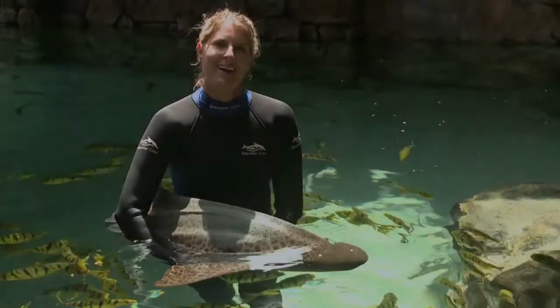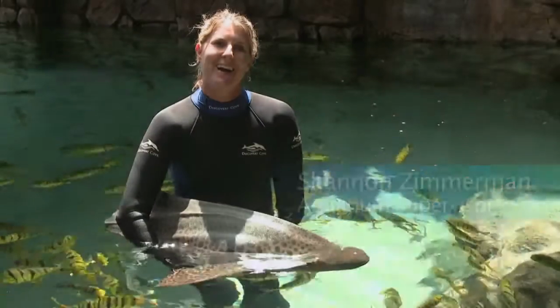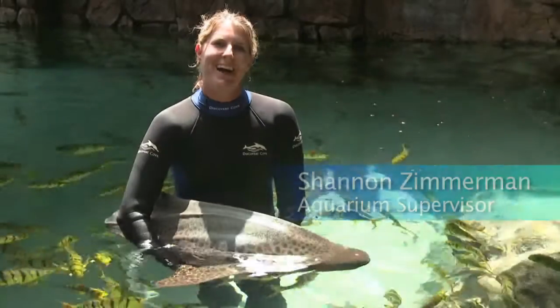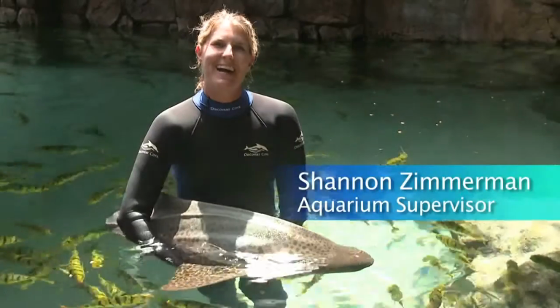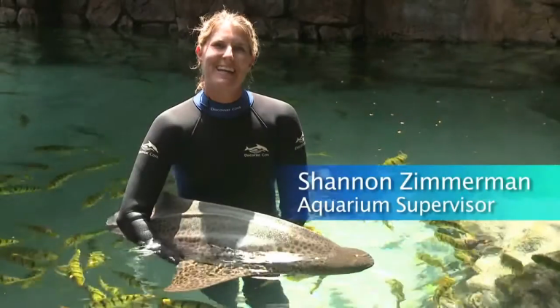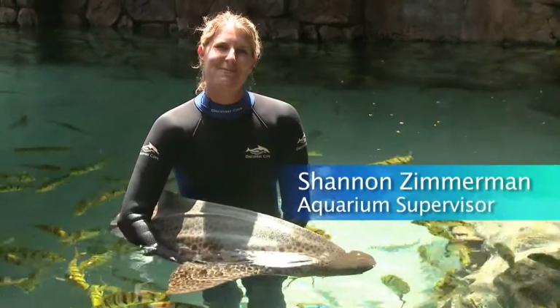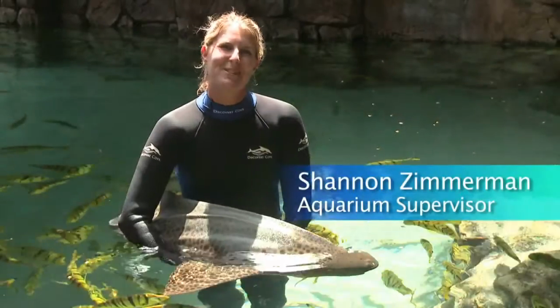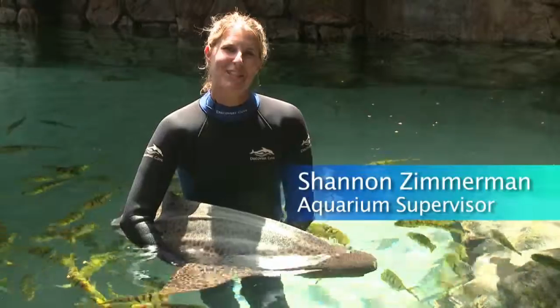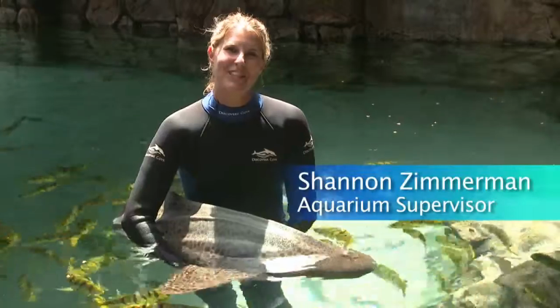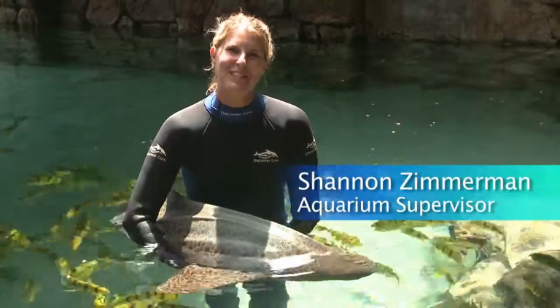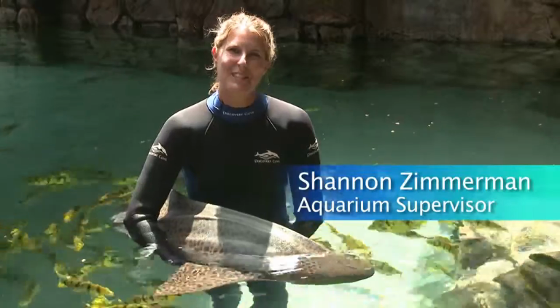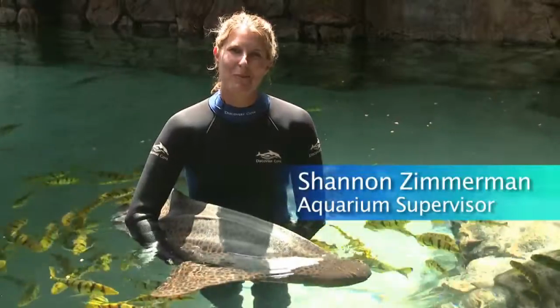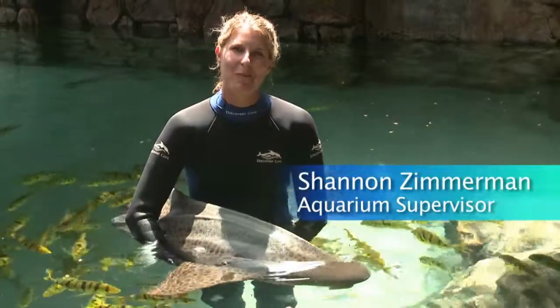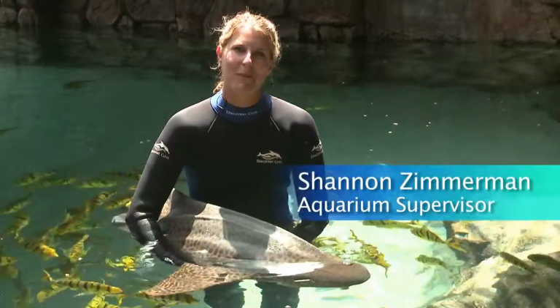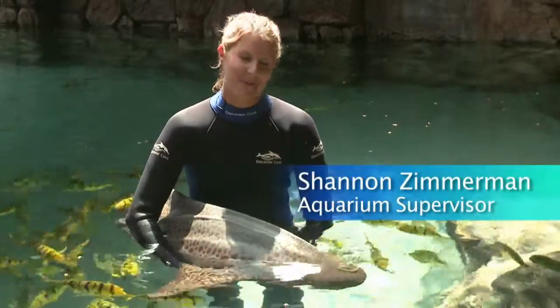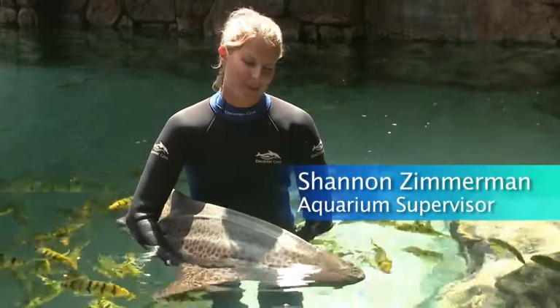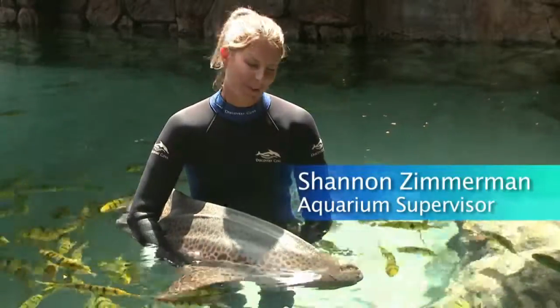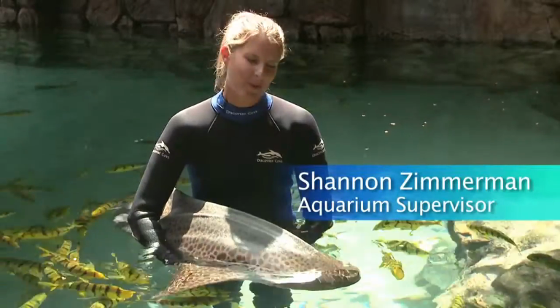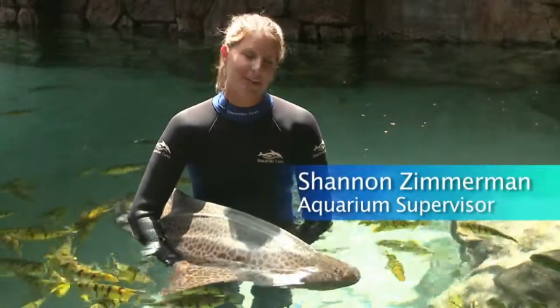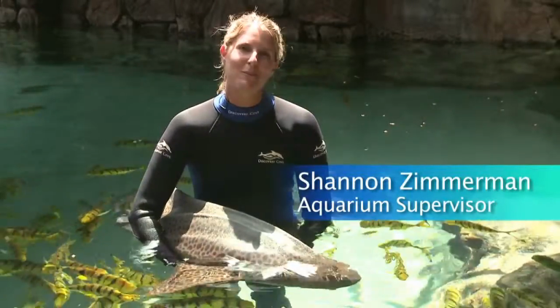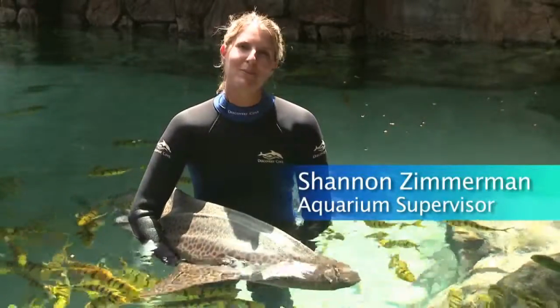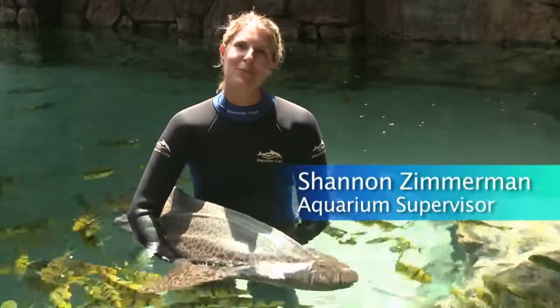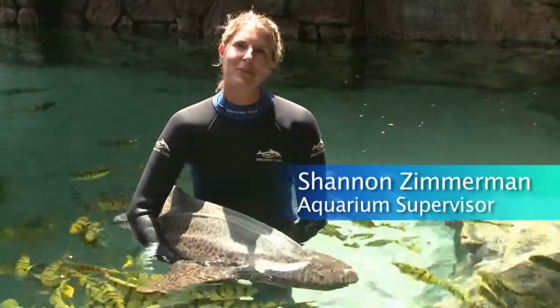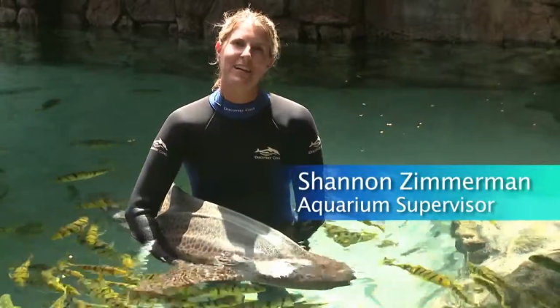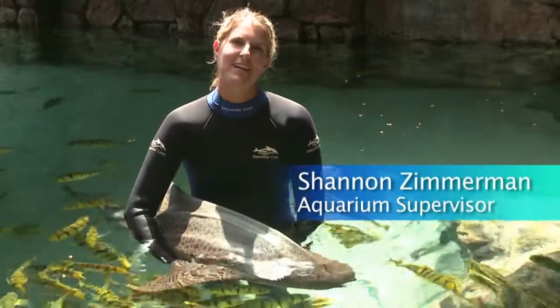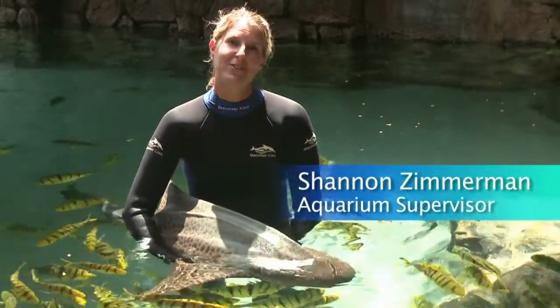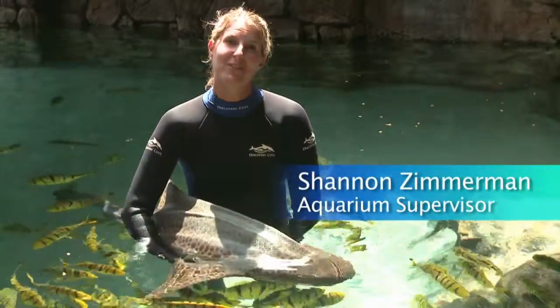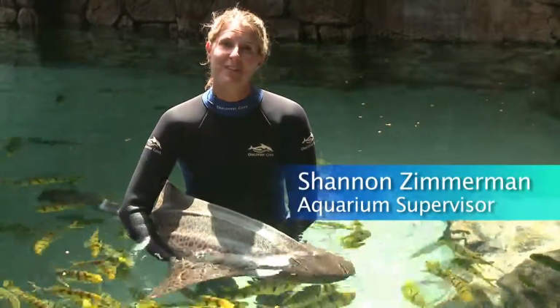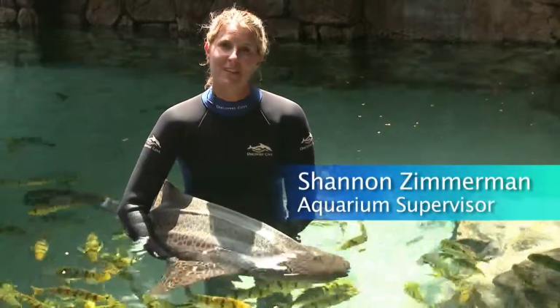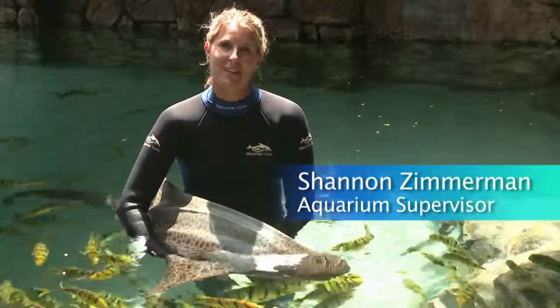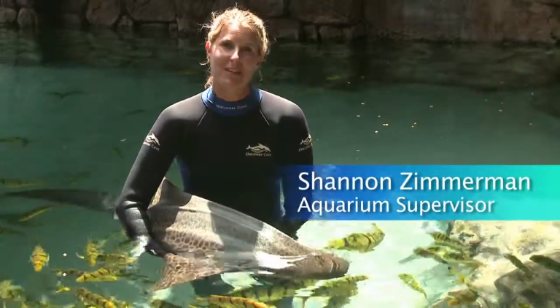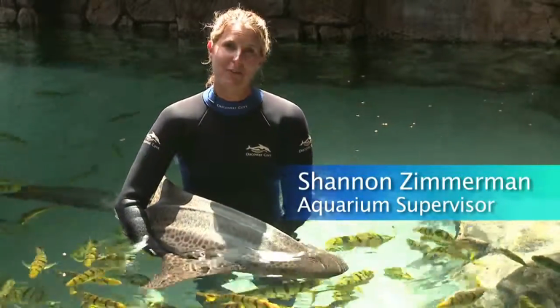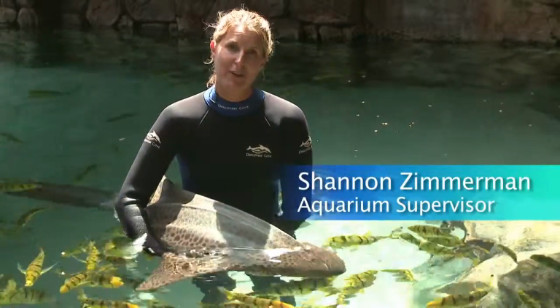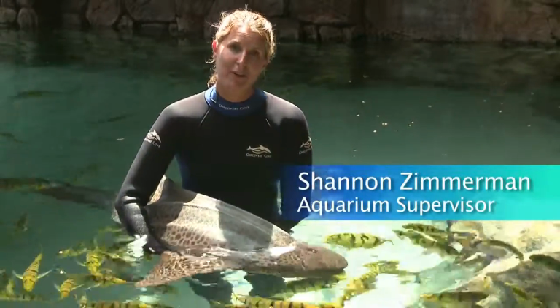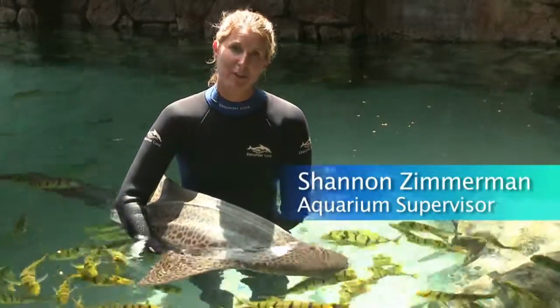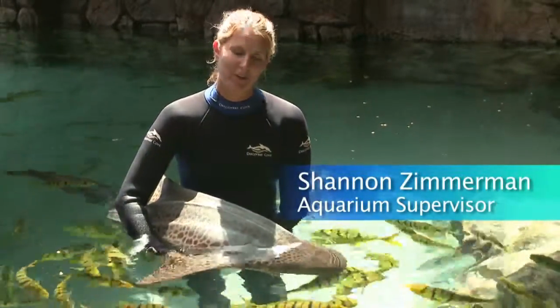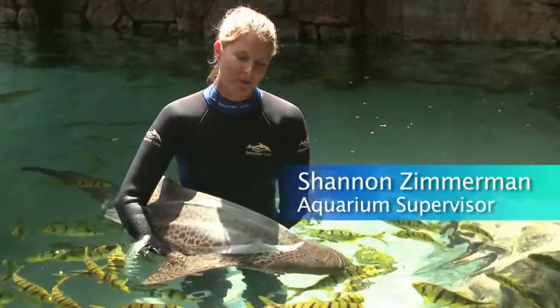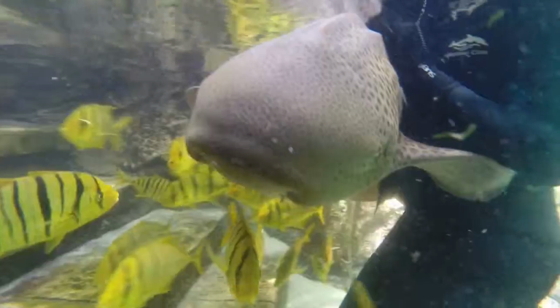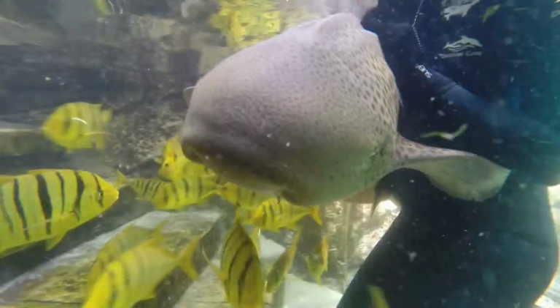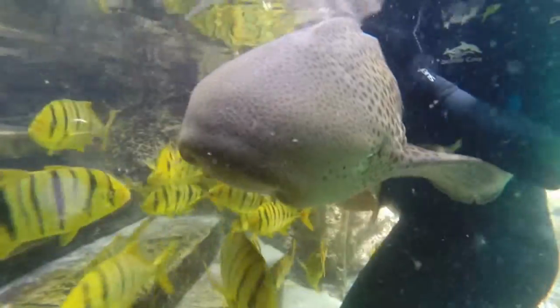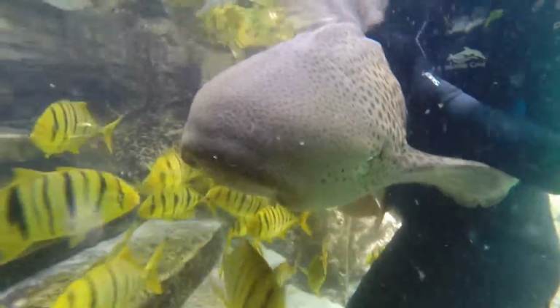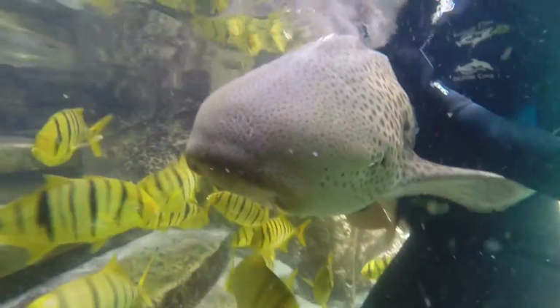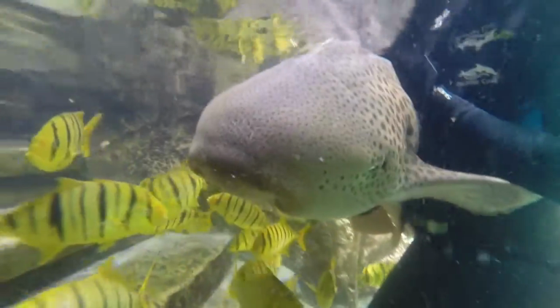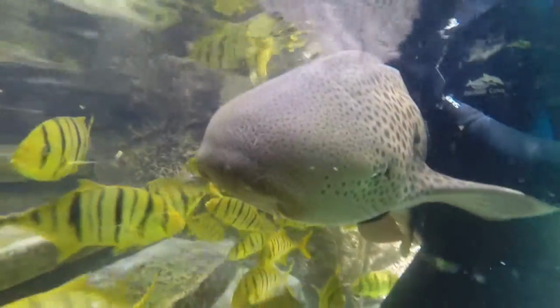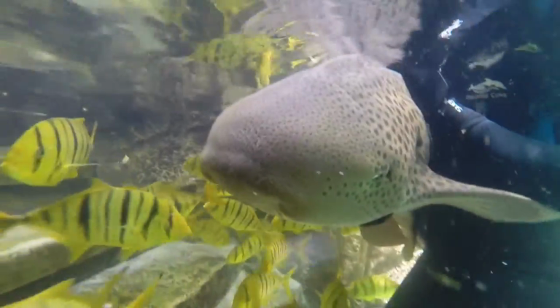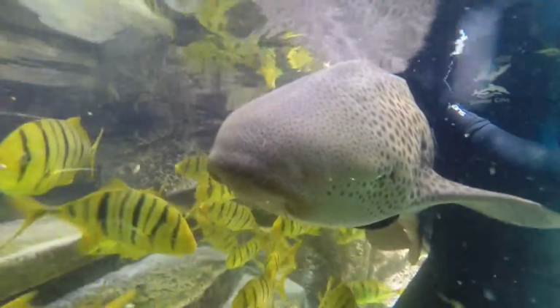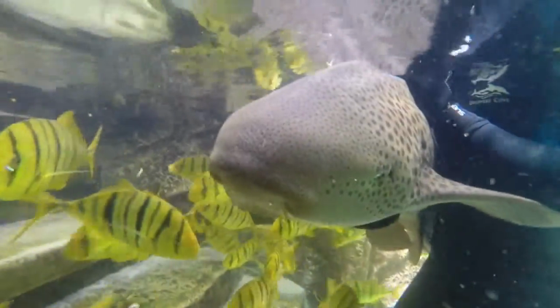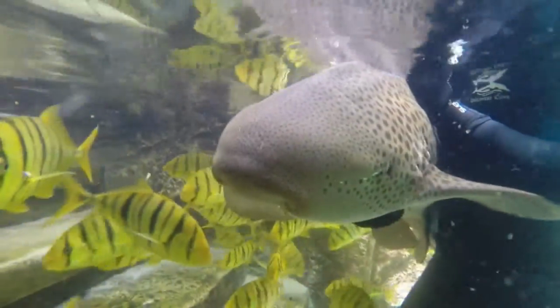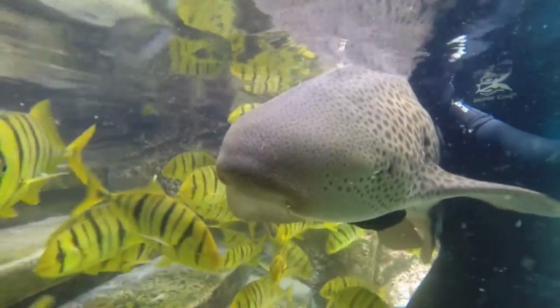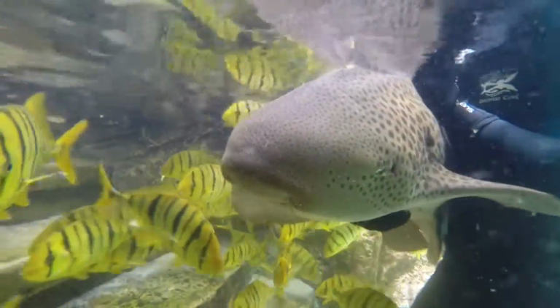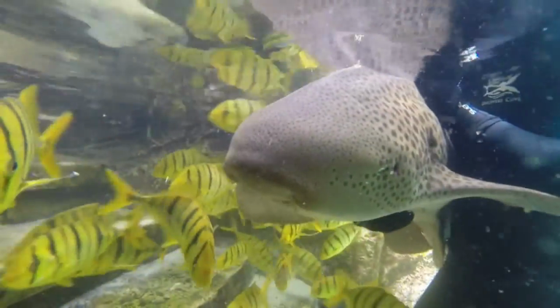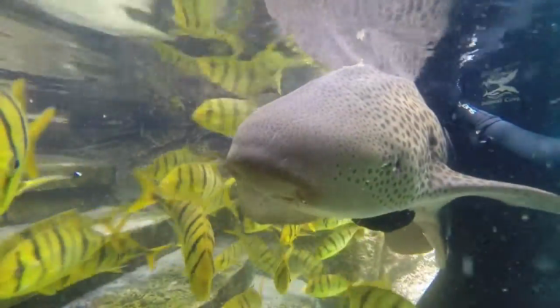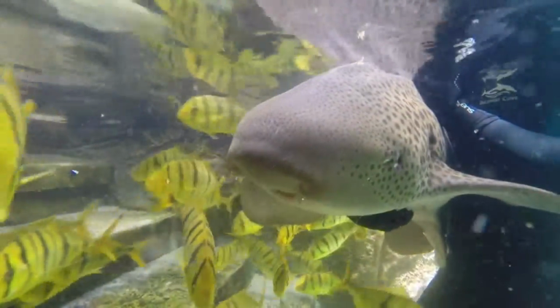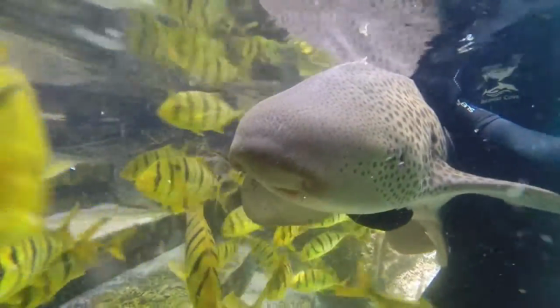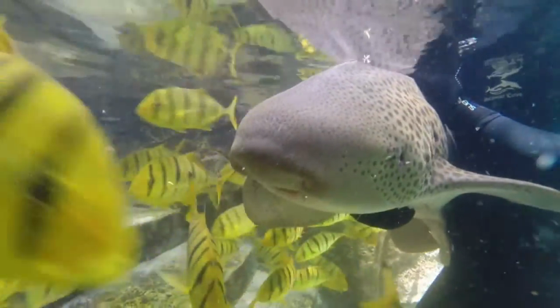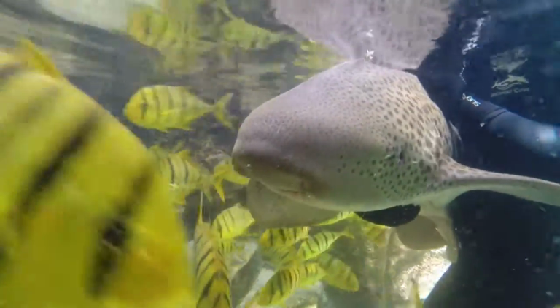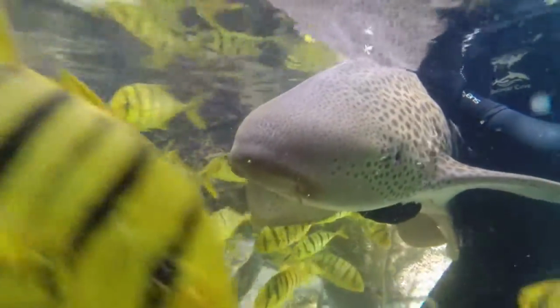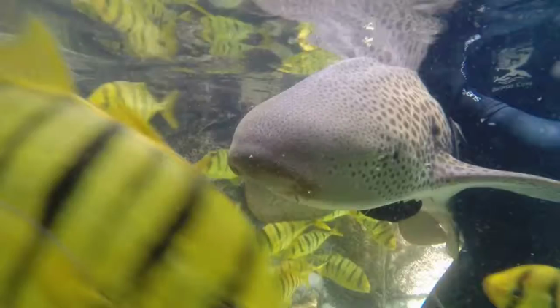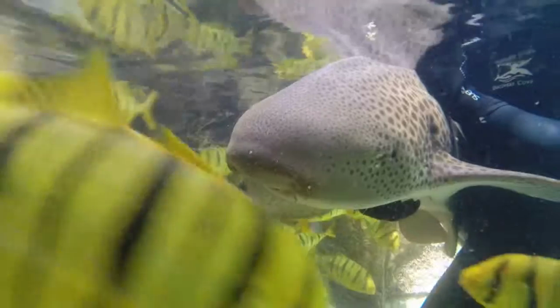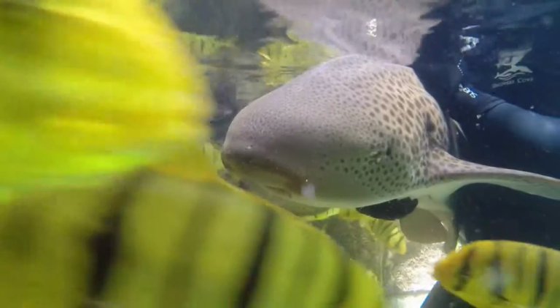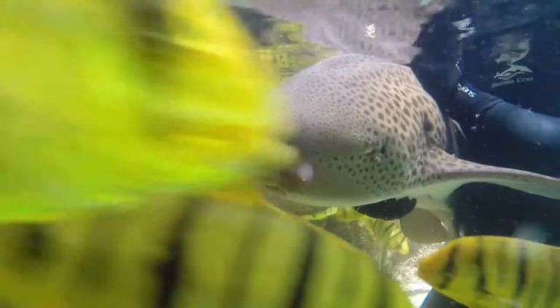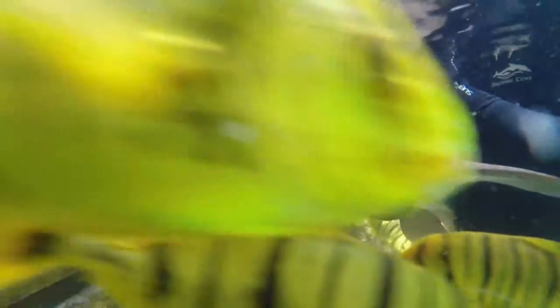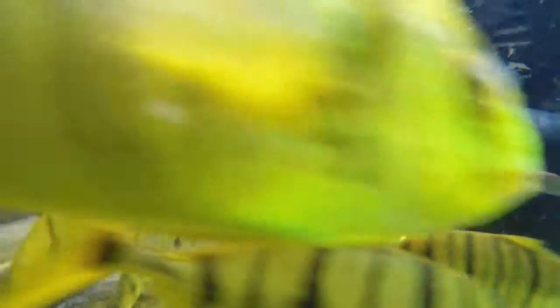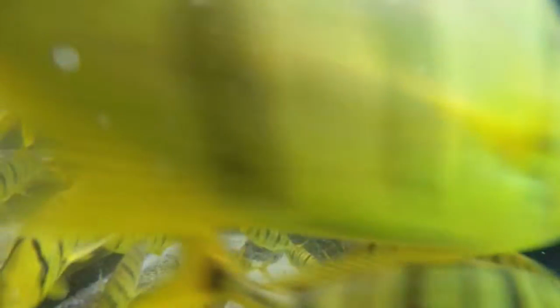Hi, I'm Shannon Zimmerman, aquarium supervisor here at Discovery Cove, and this is my friend Vertigo. He's a six-year-old zebra shark.